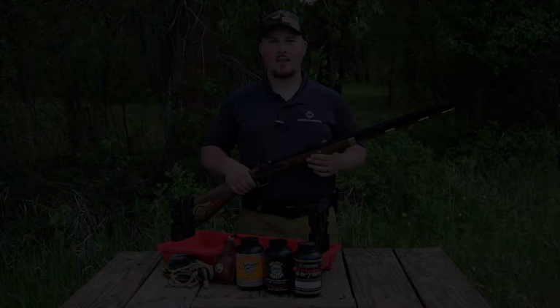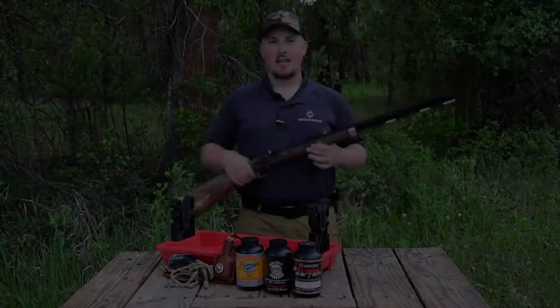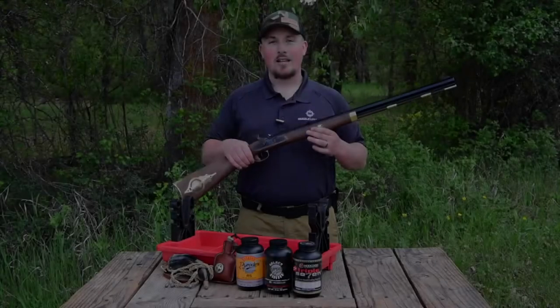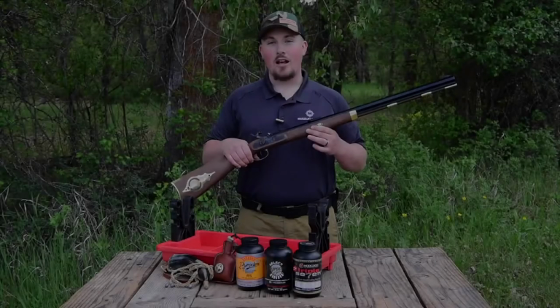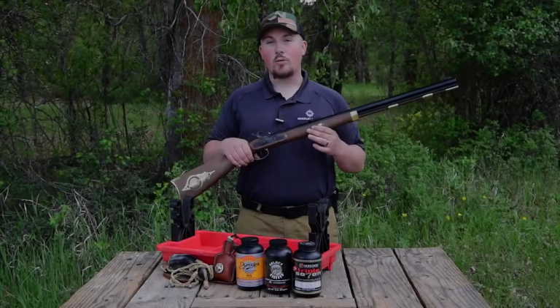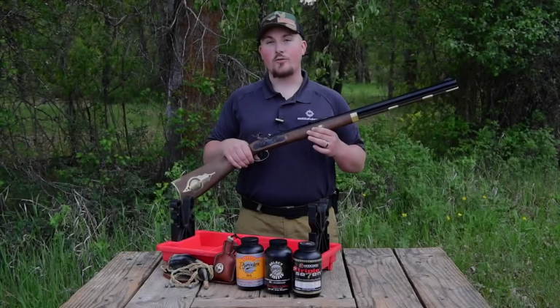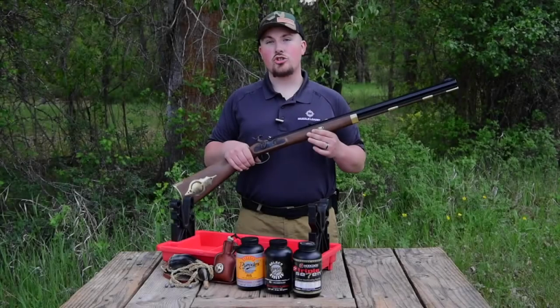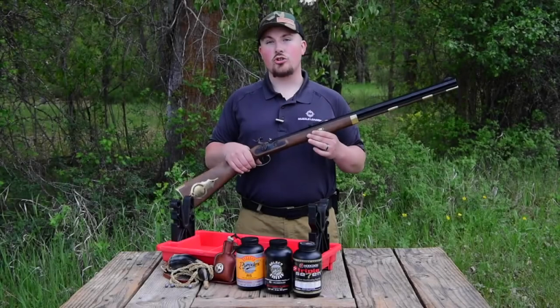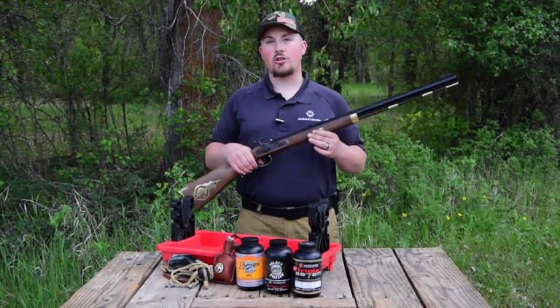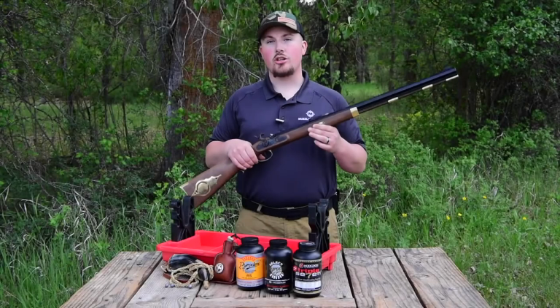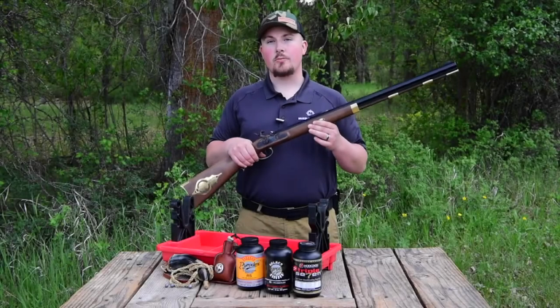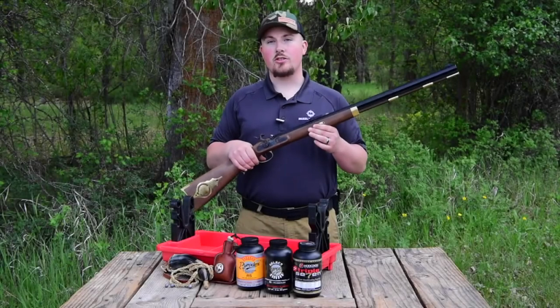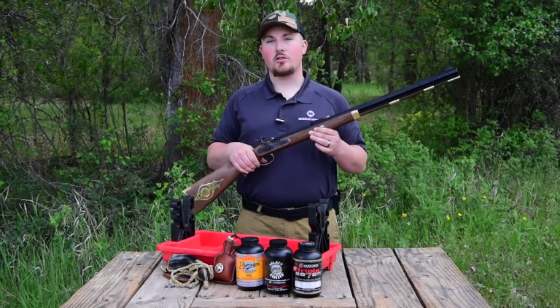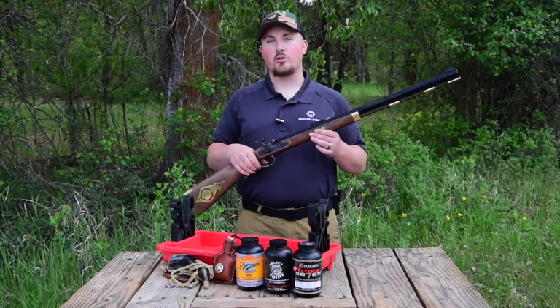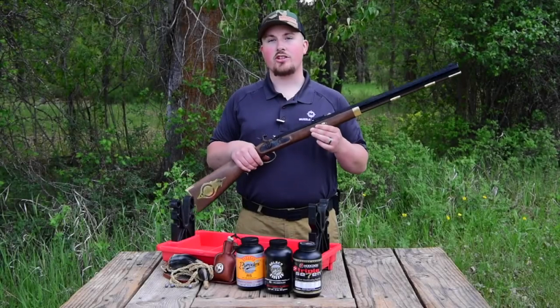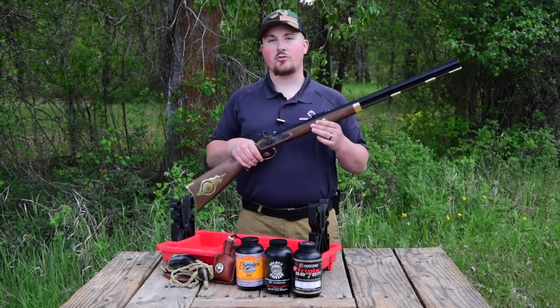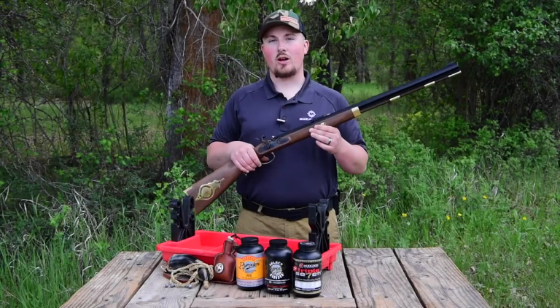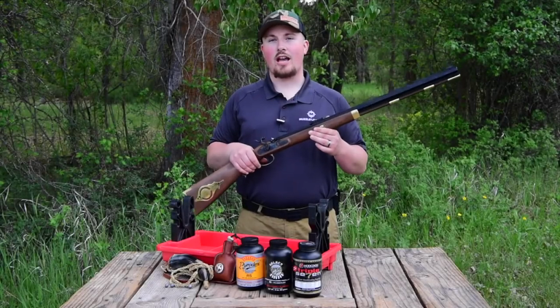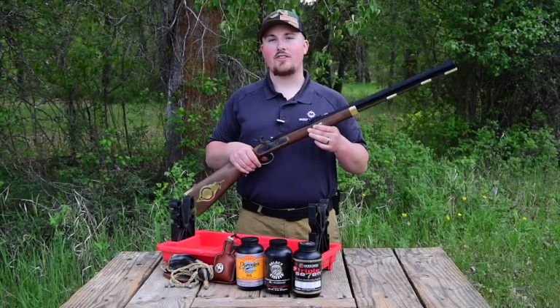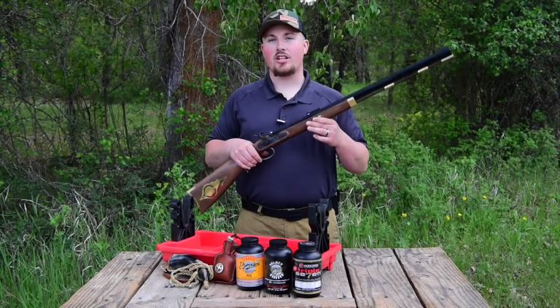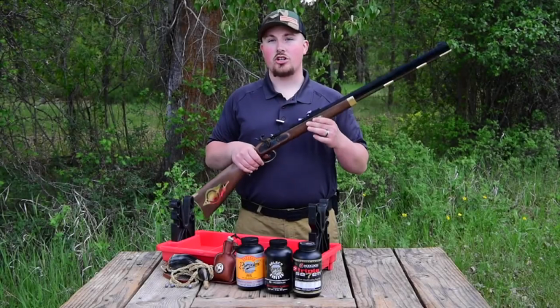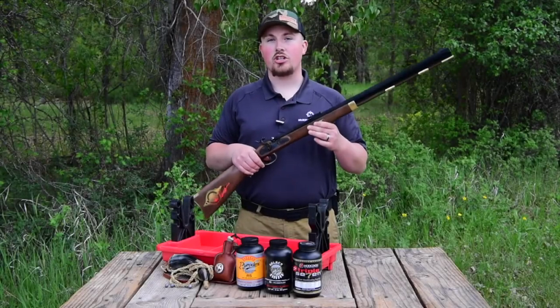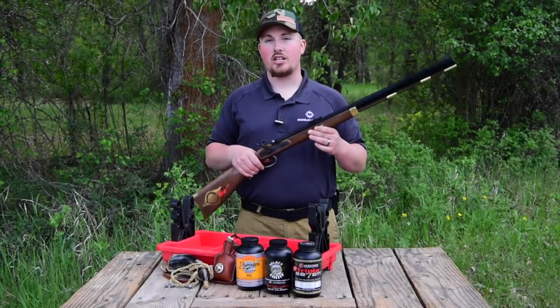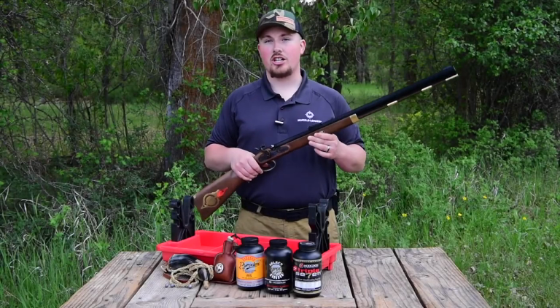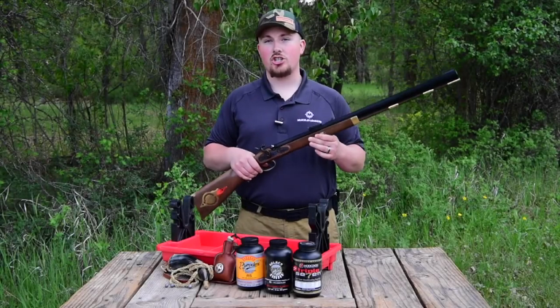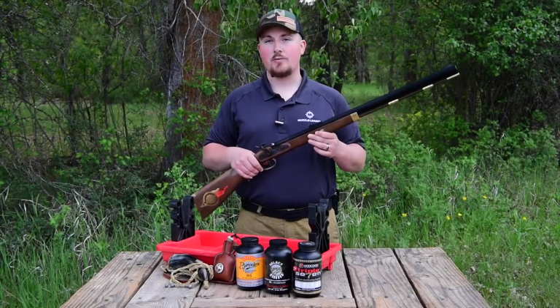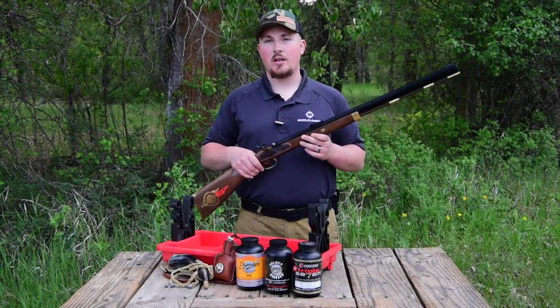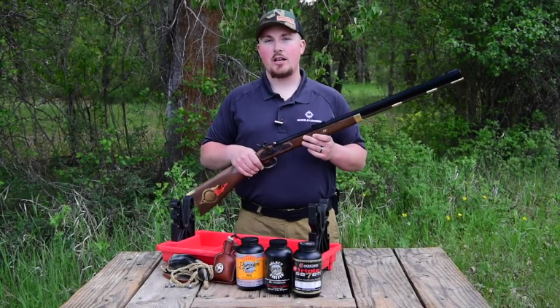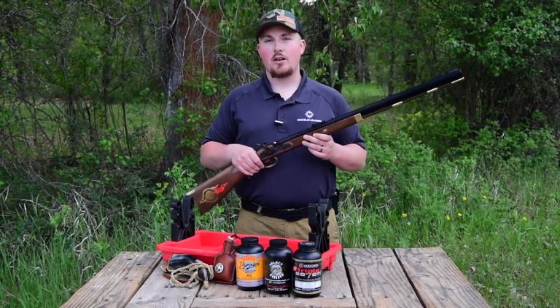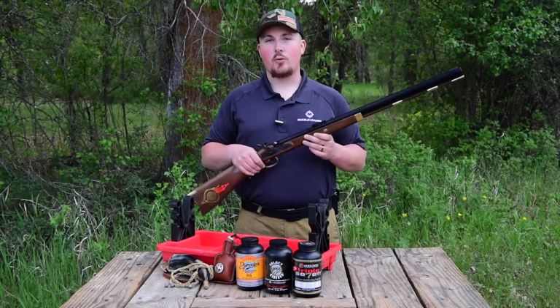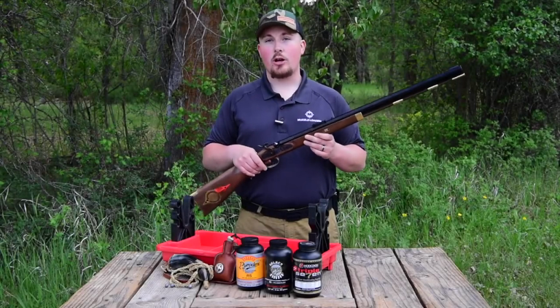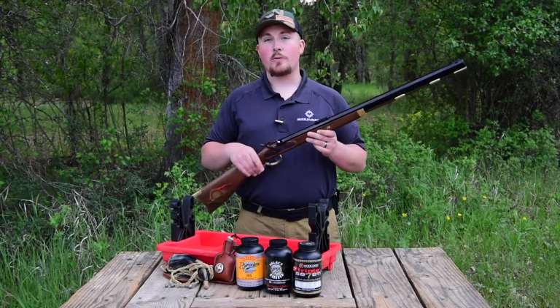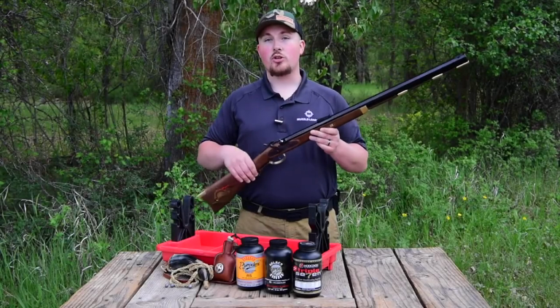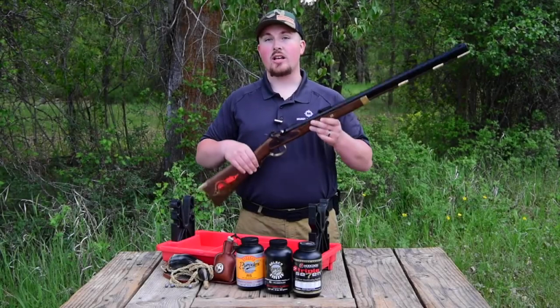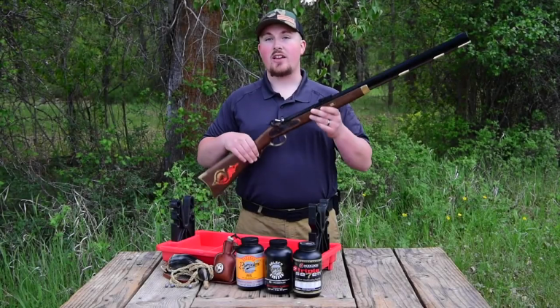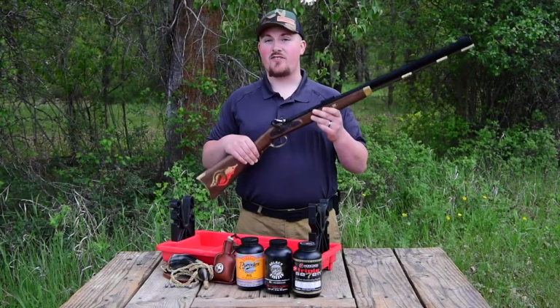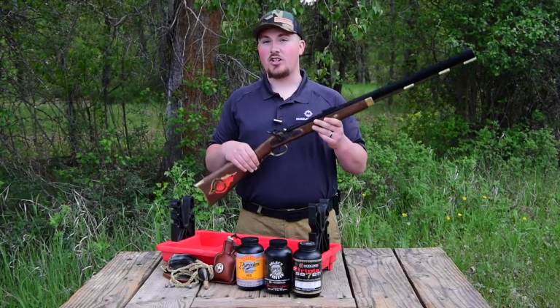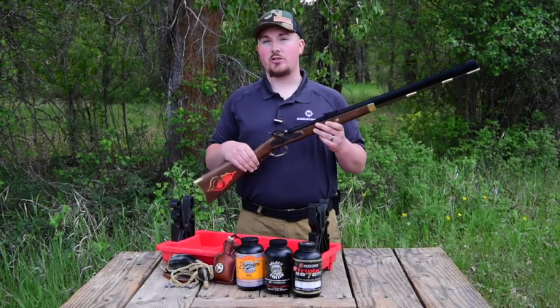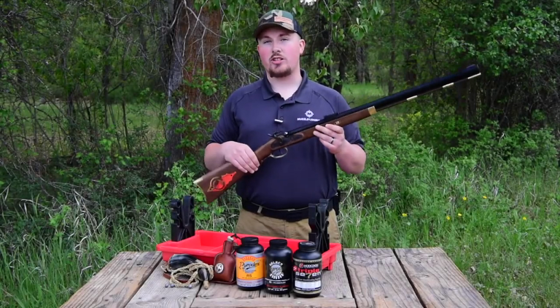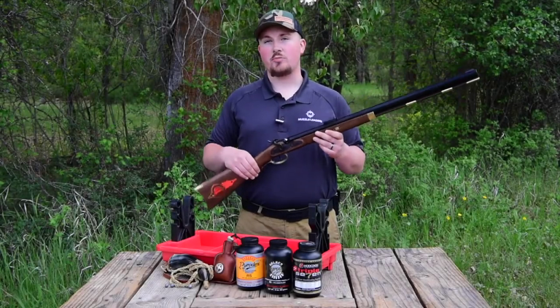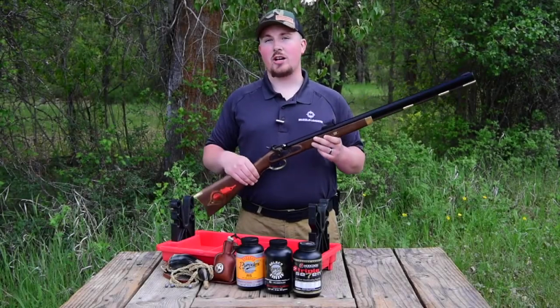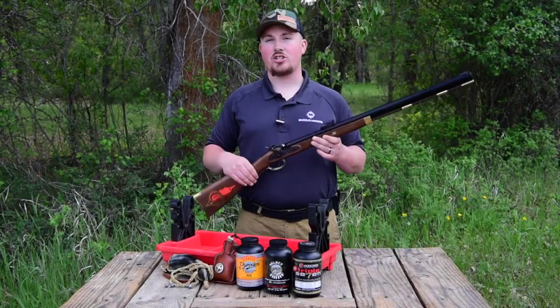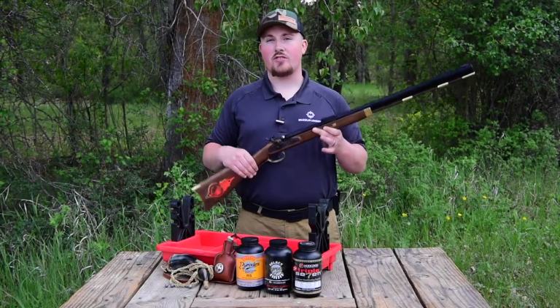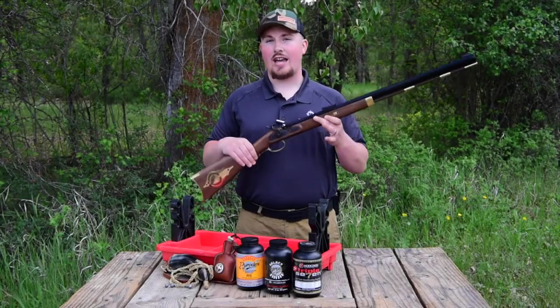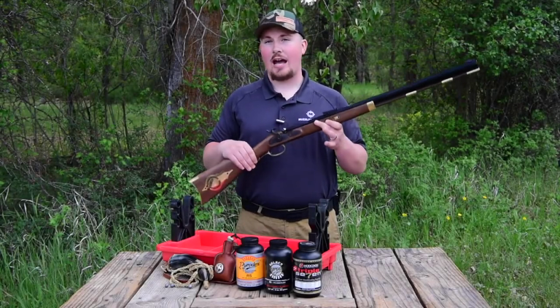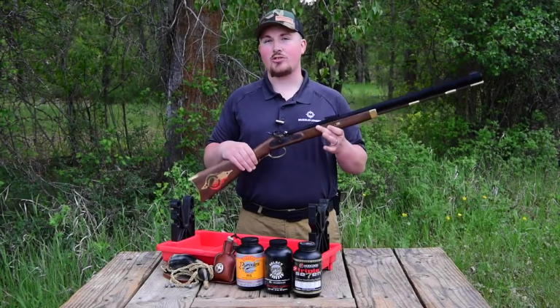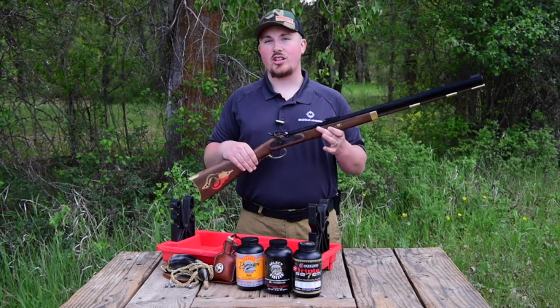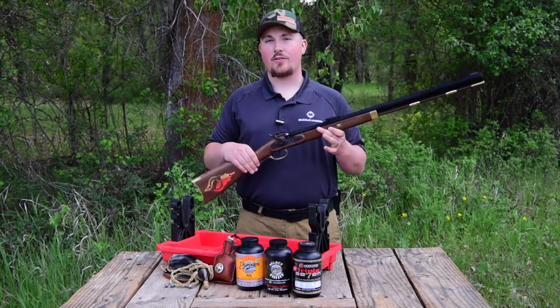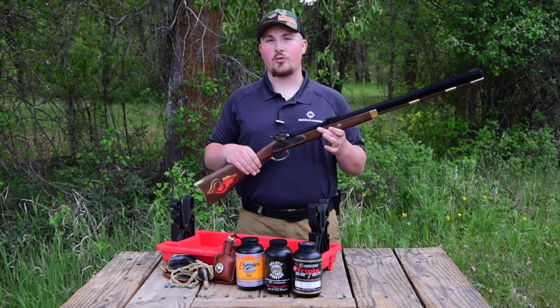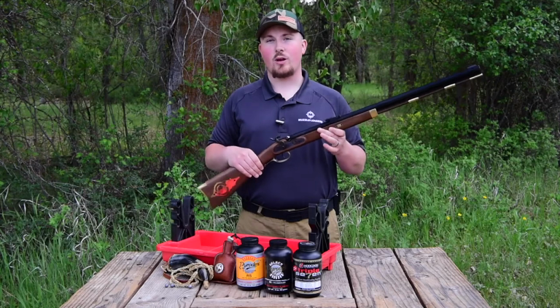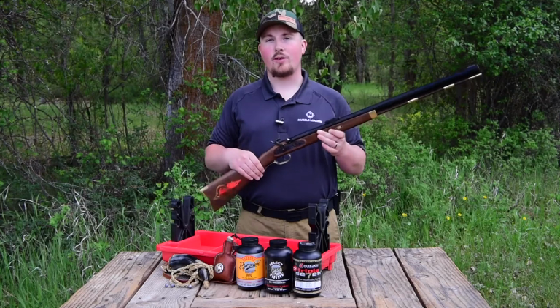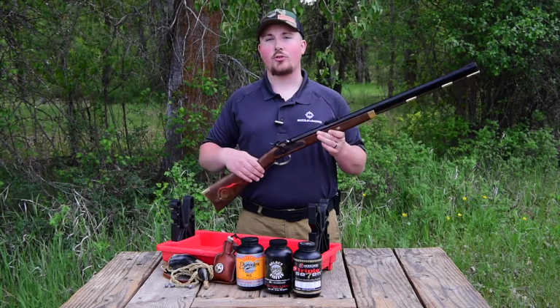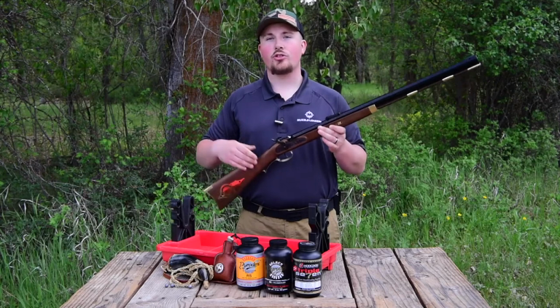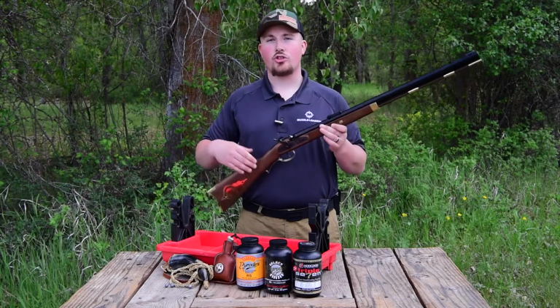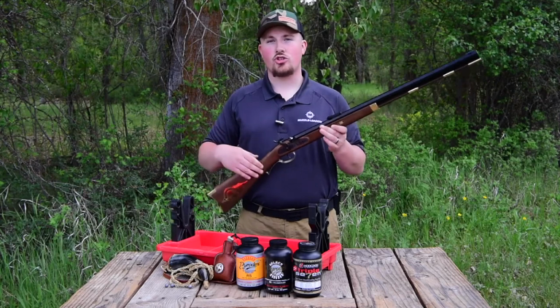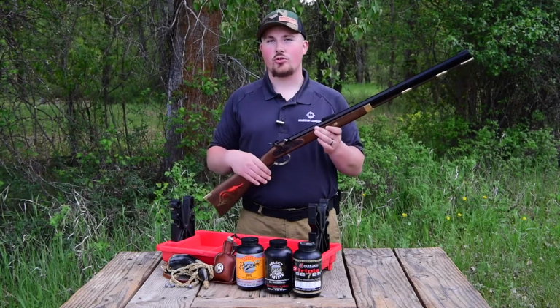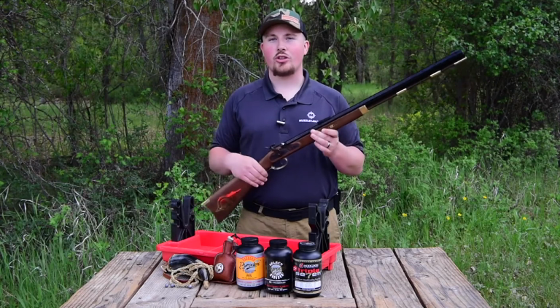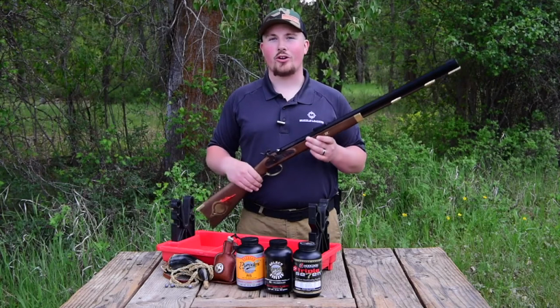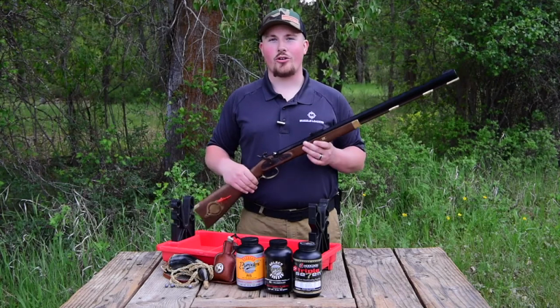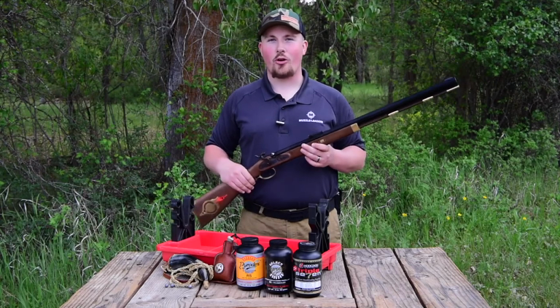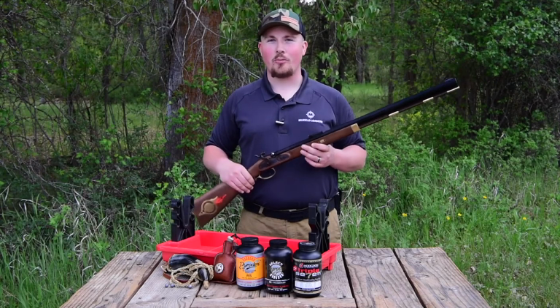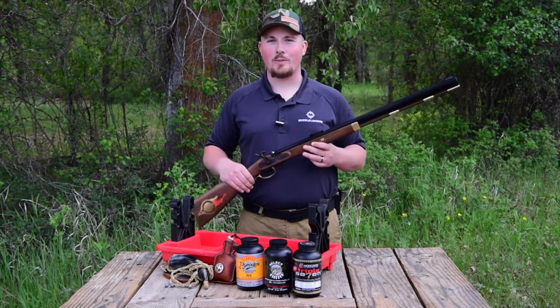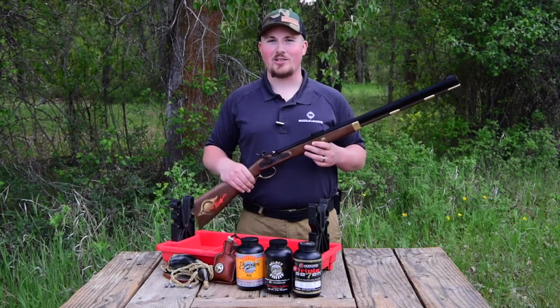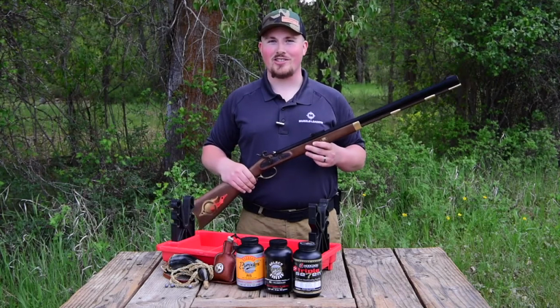Now that we've ensured that your muzzleloader has arrived in good condition, we recommend doing a visual inspection of the outside of the rifle to ensure that there are no blemishes.